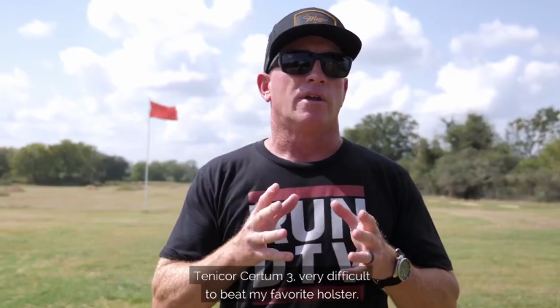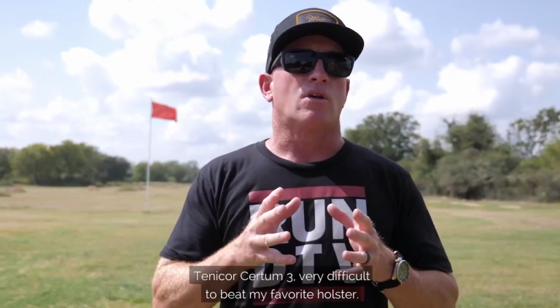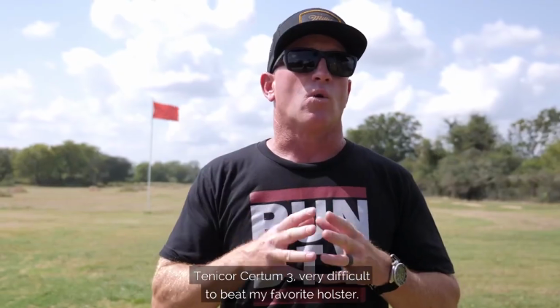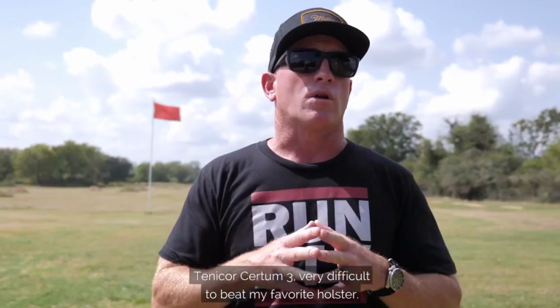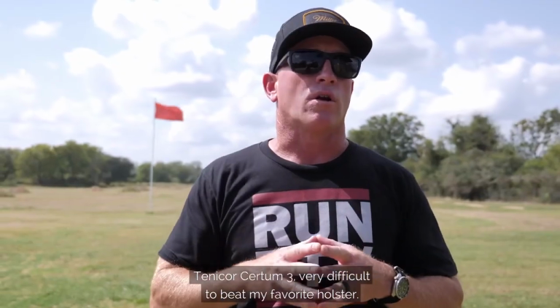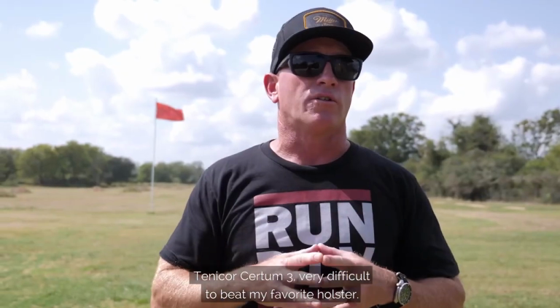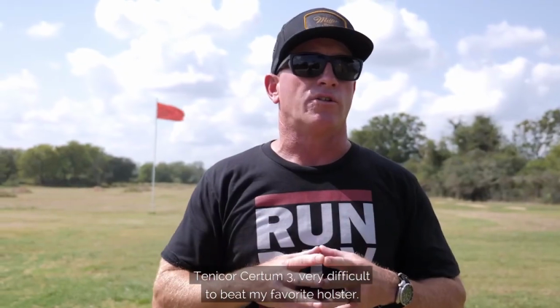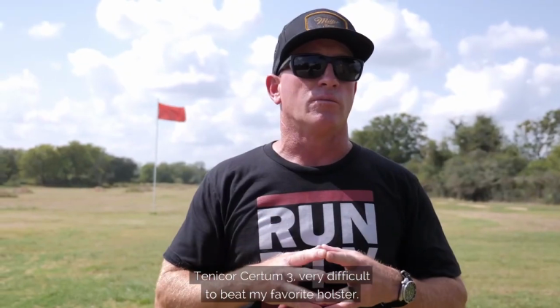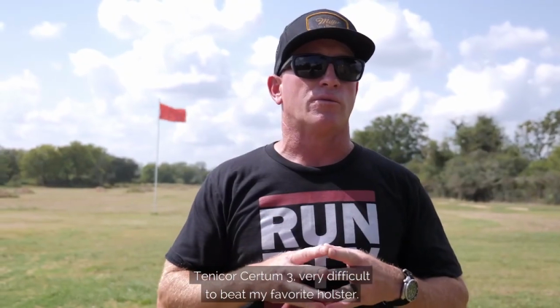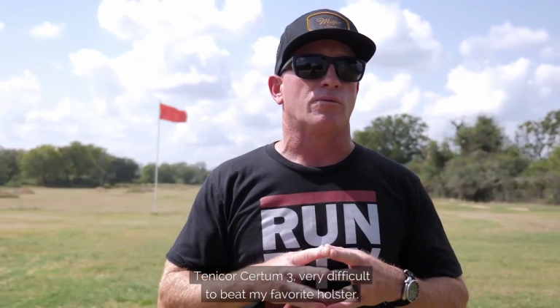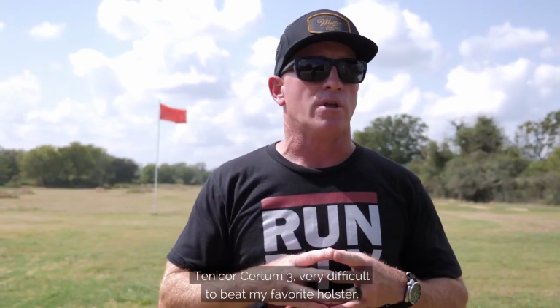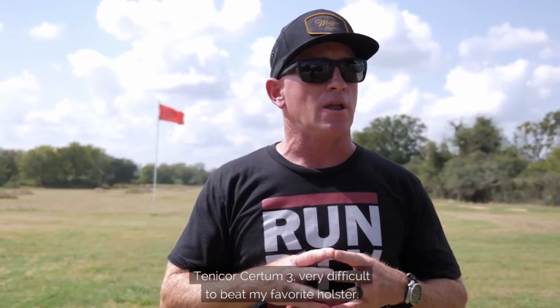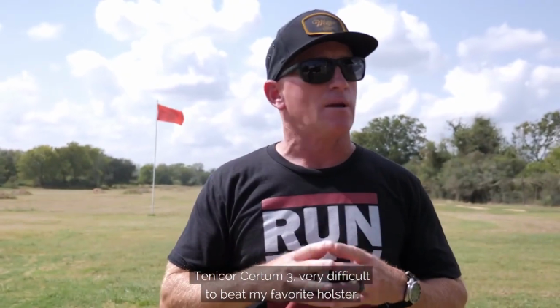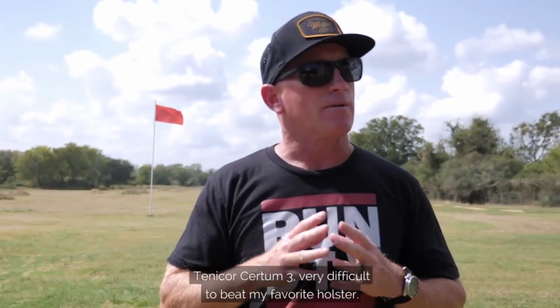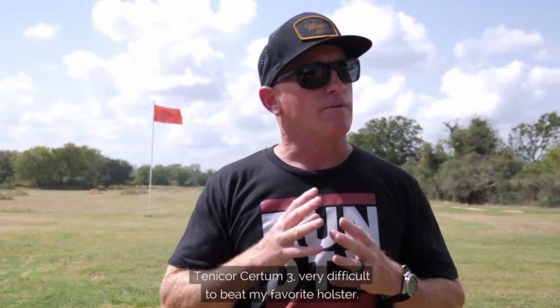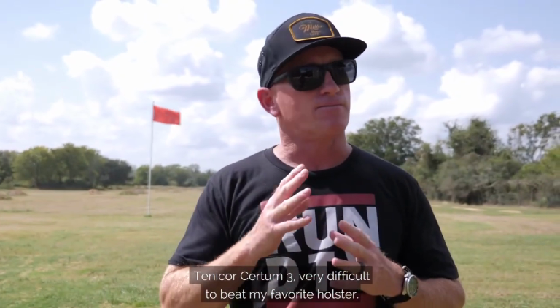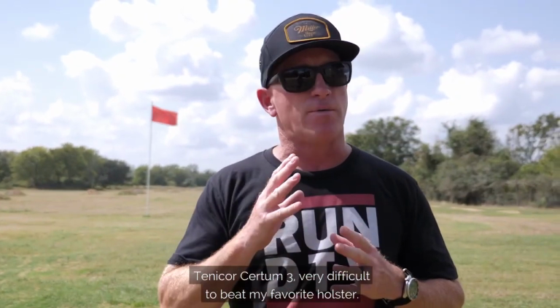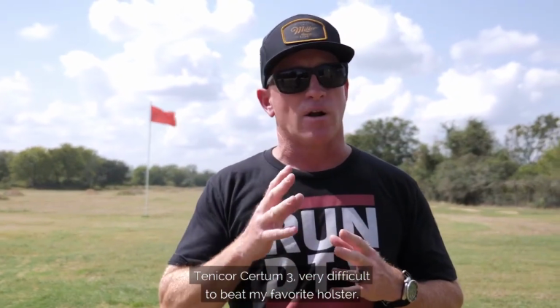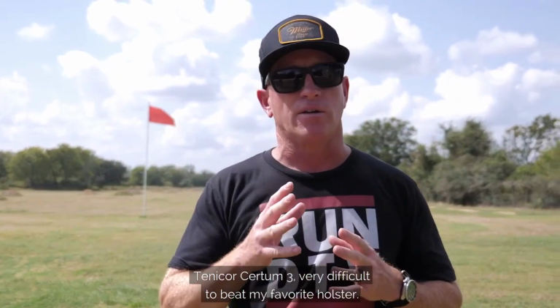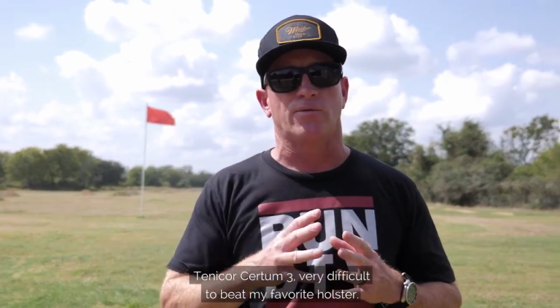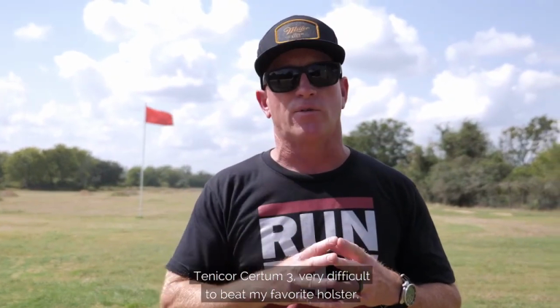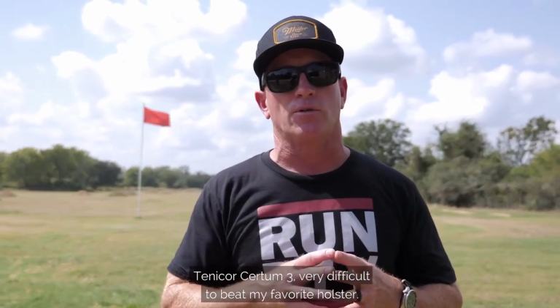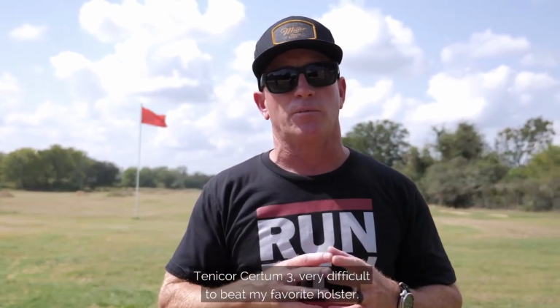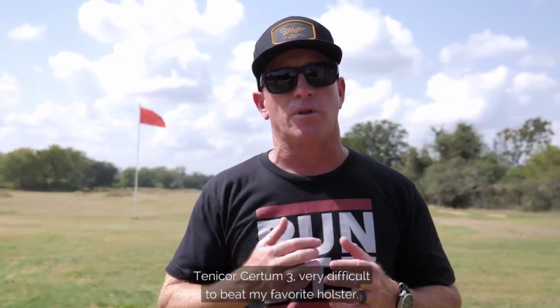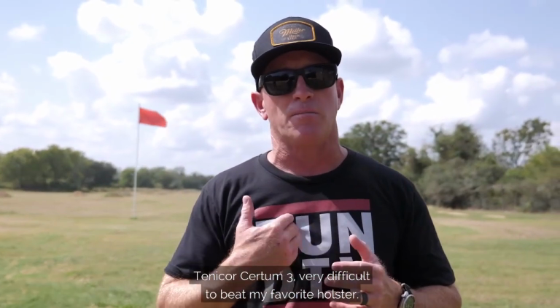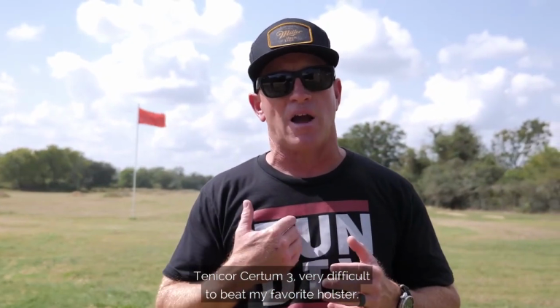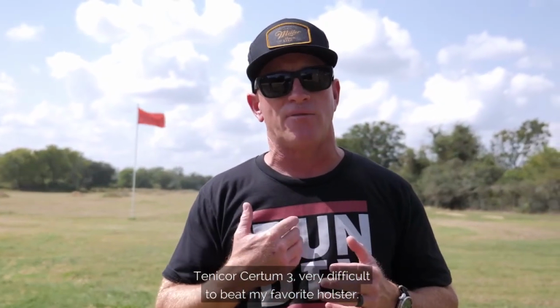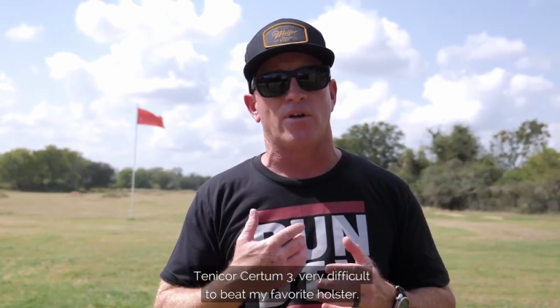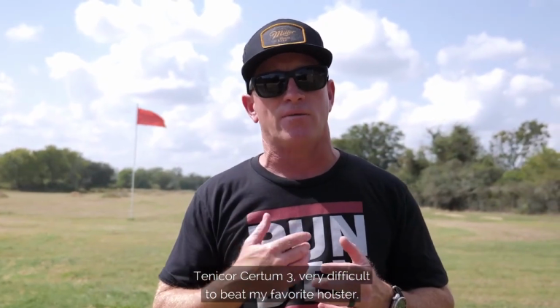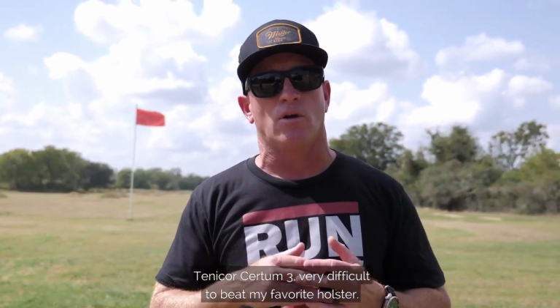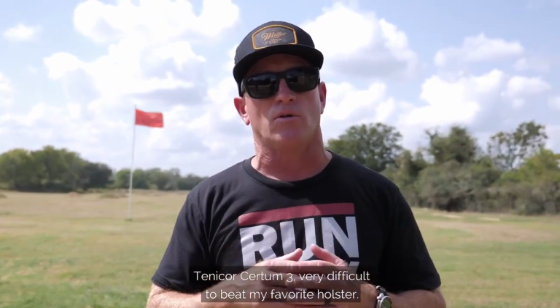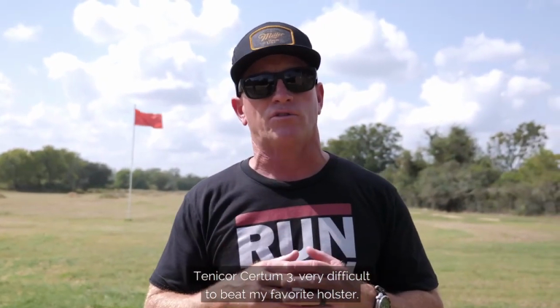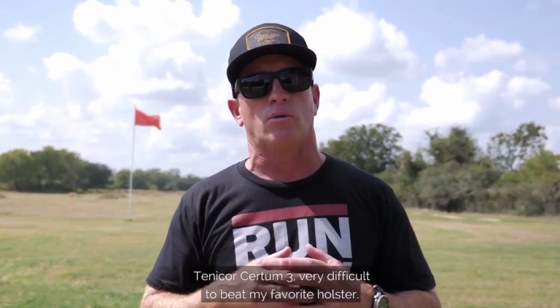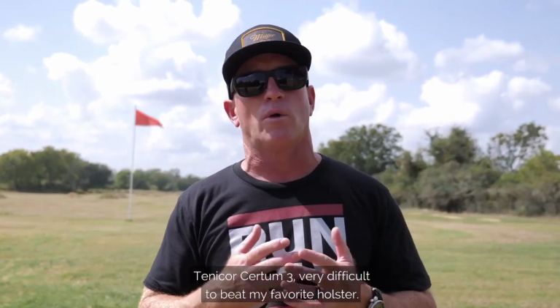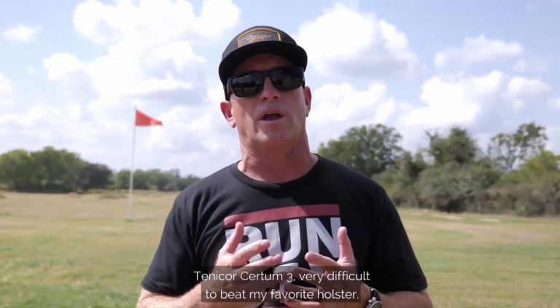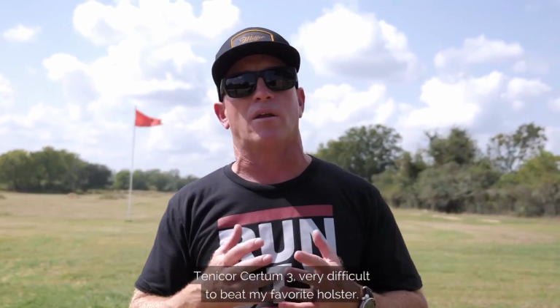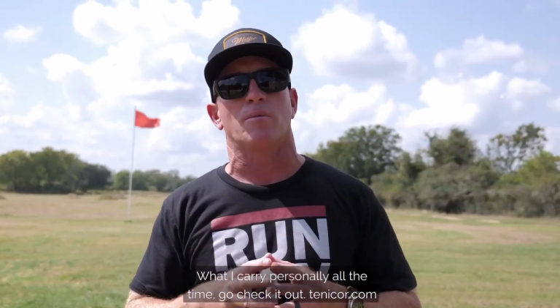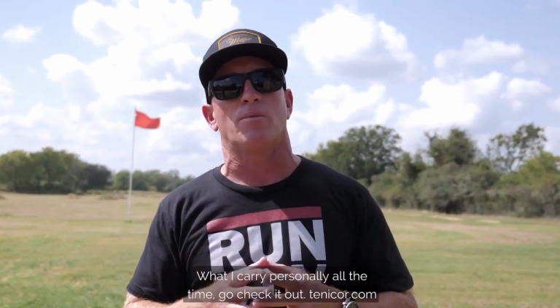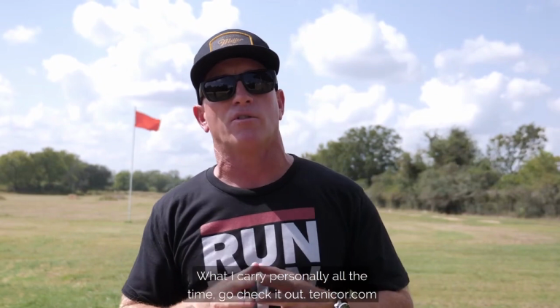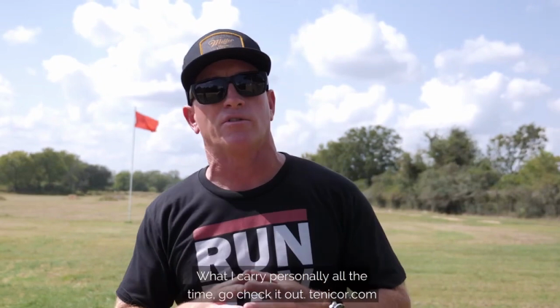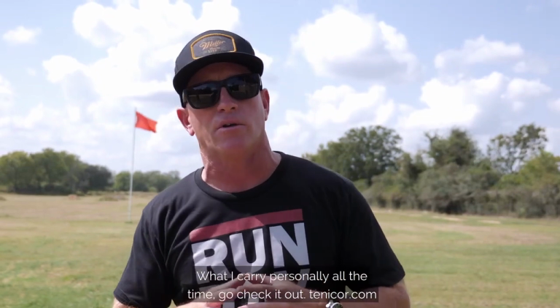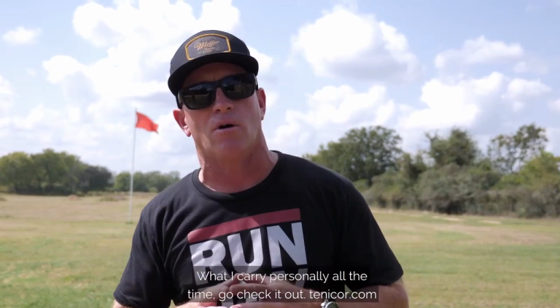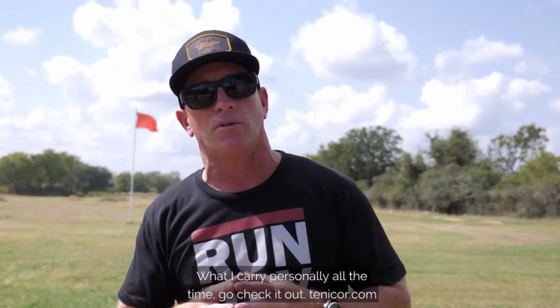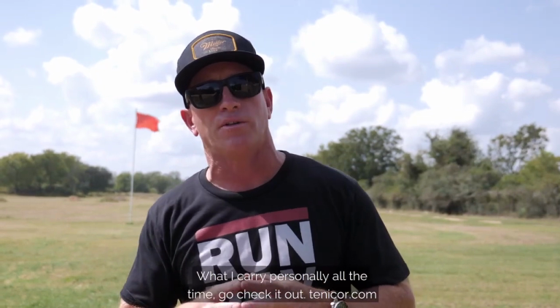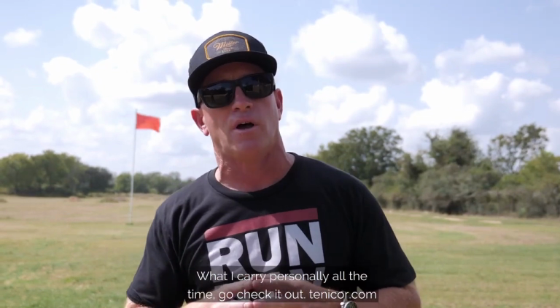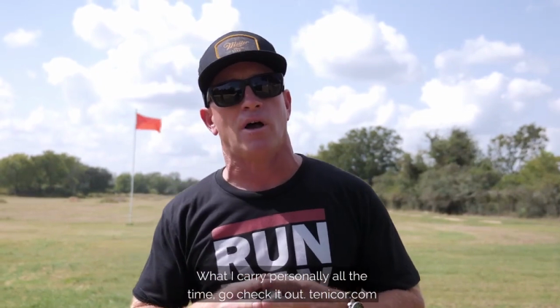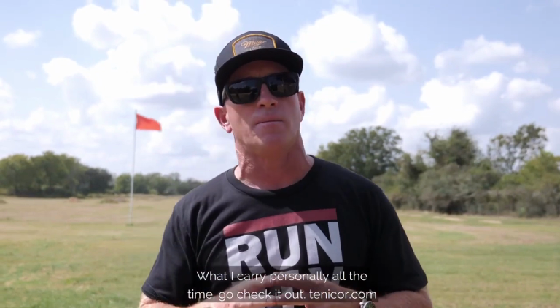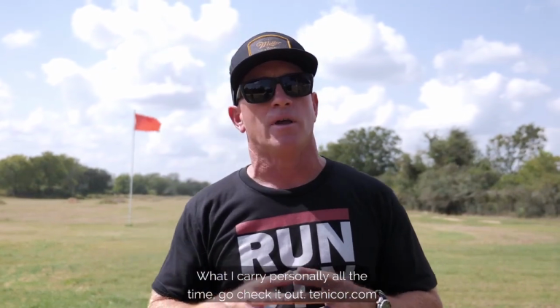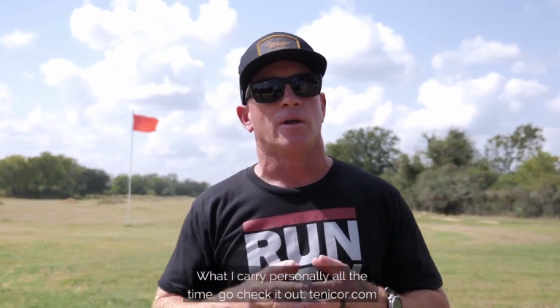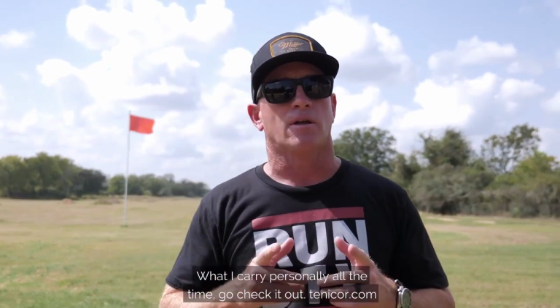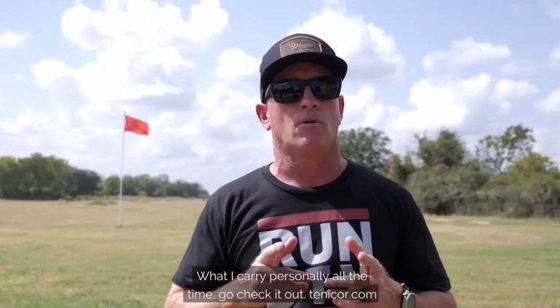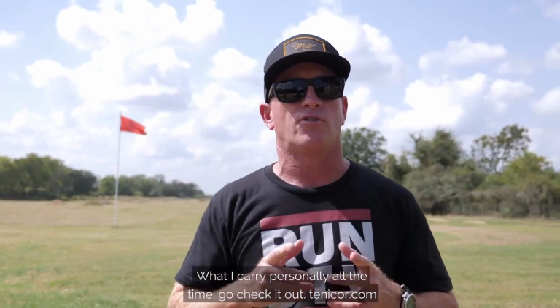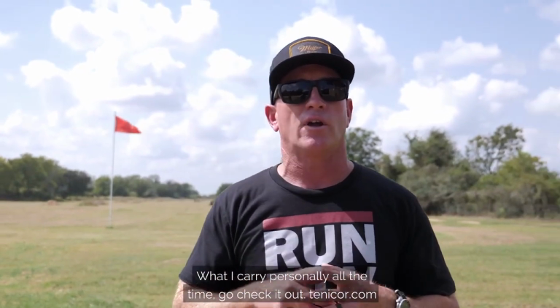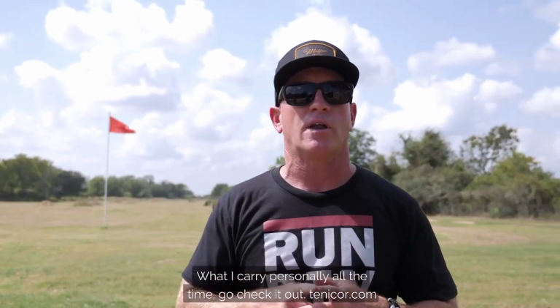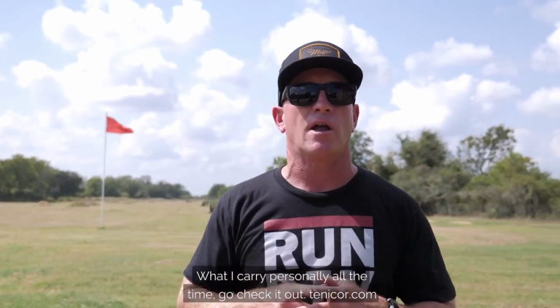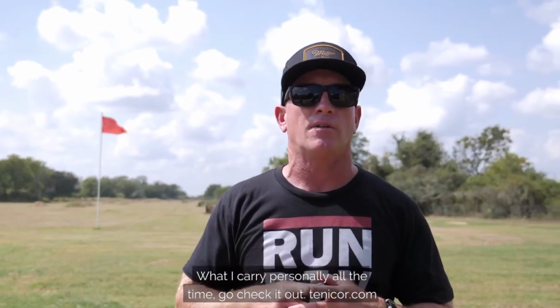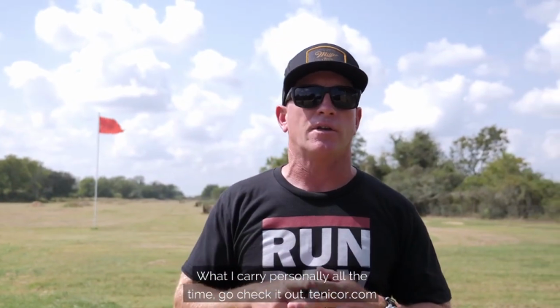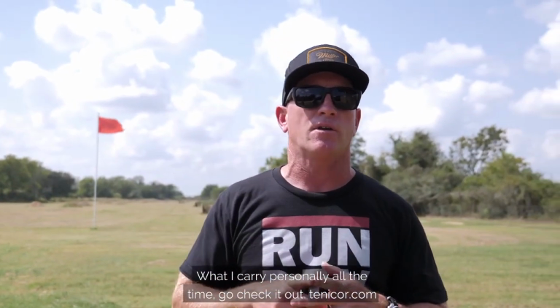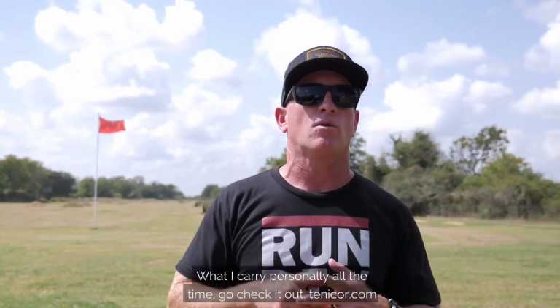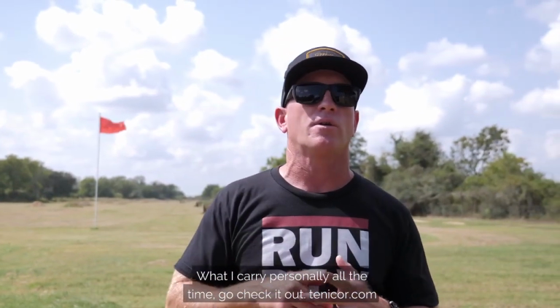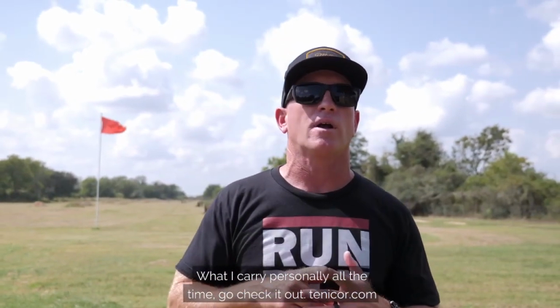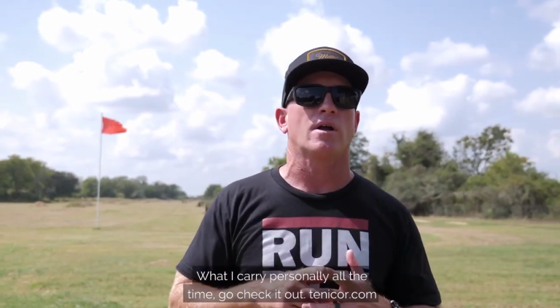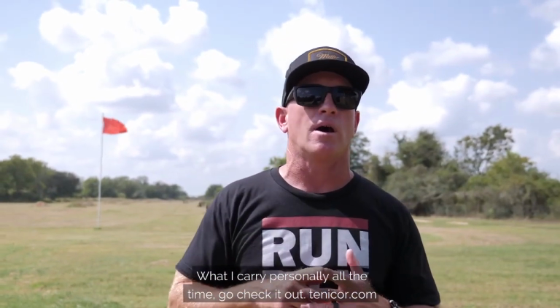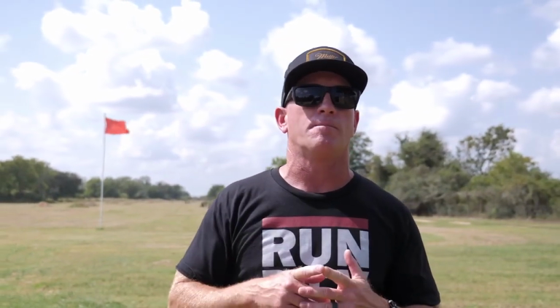Tentacore Kirtoum 3 — very difficult to beat. My favorite holster, what I carry personally all the time. Go check it out at Tentacore.com.